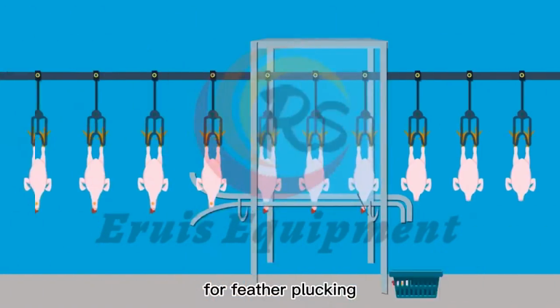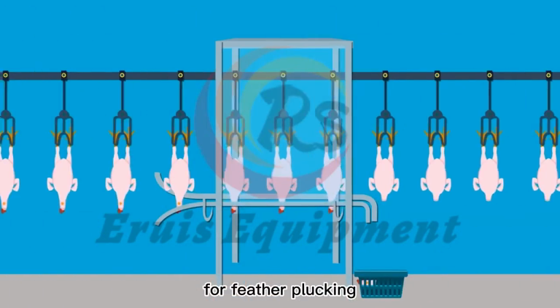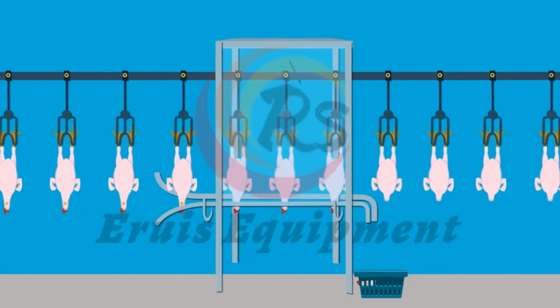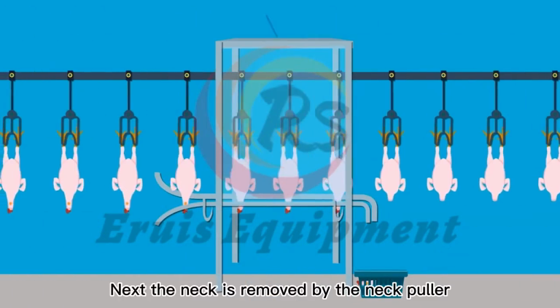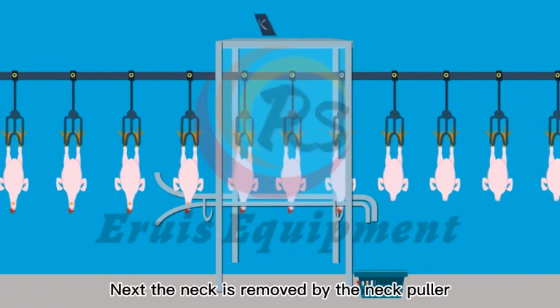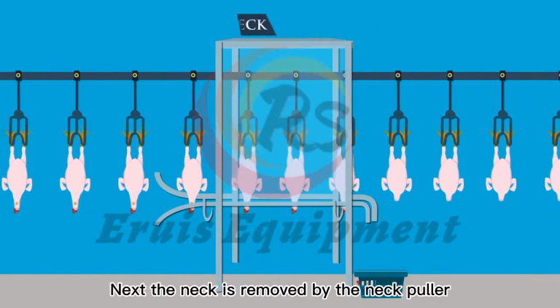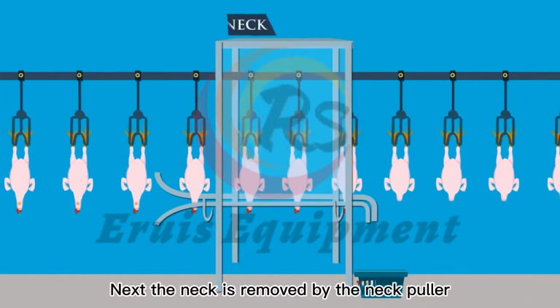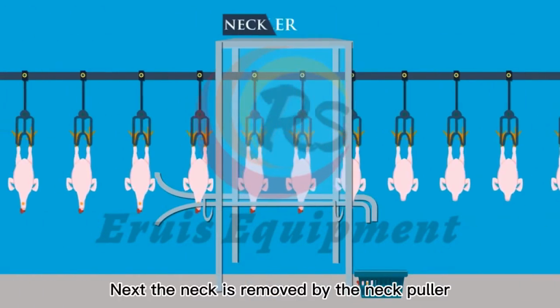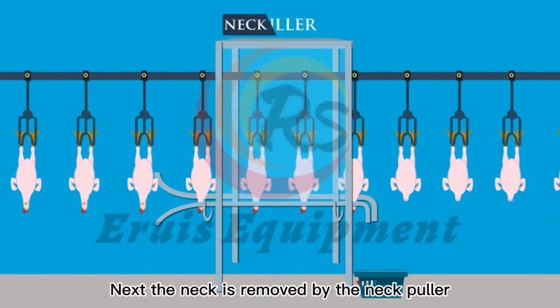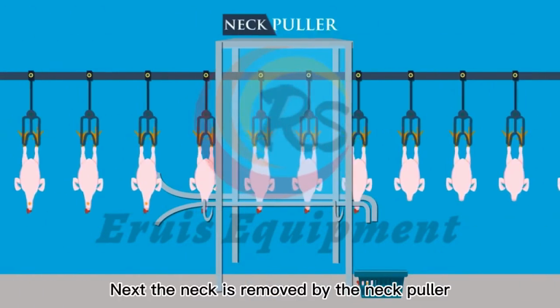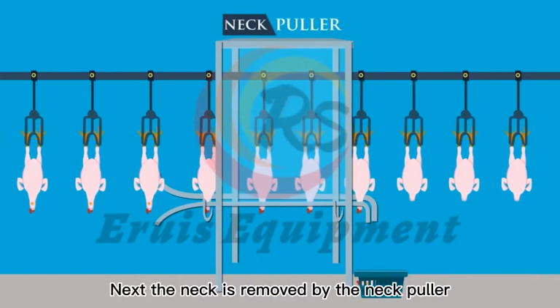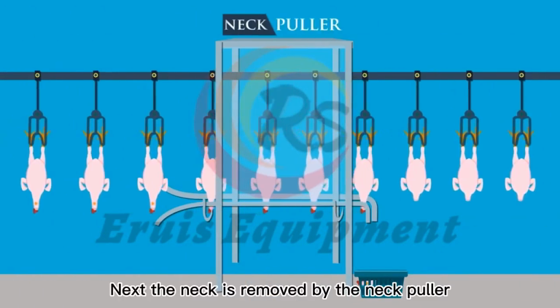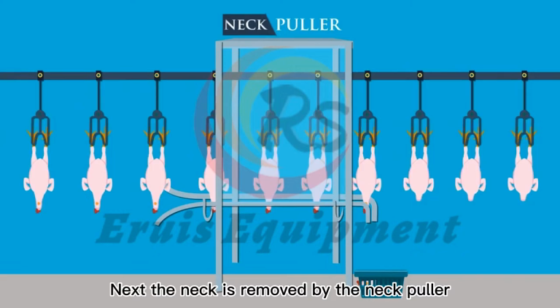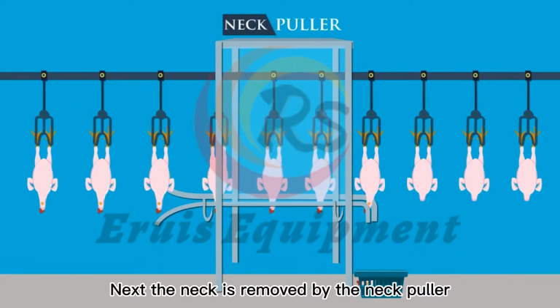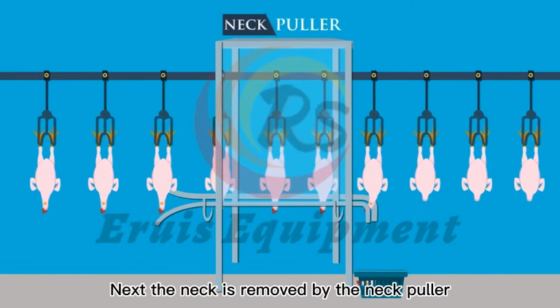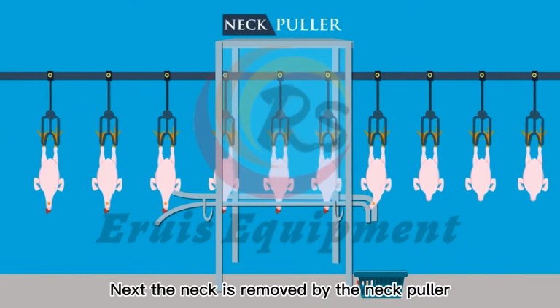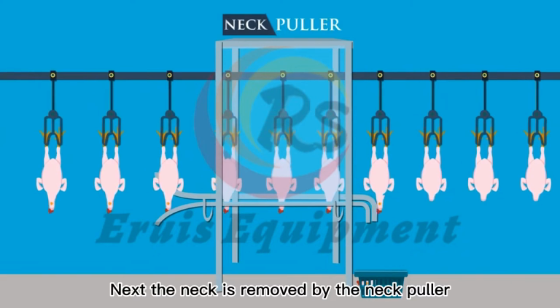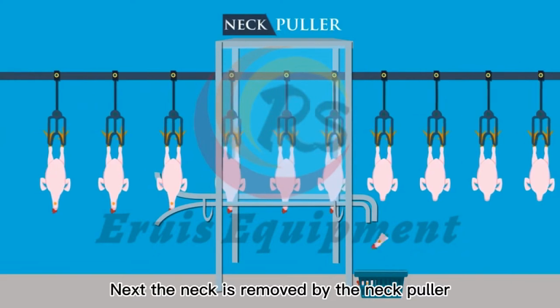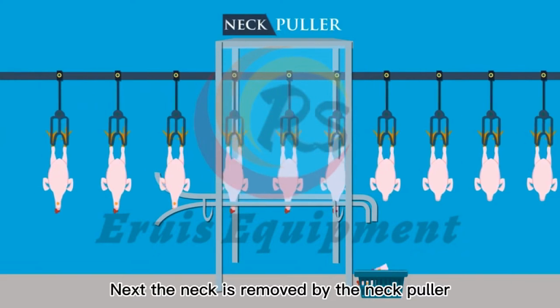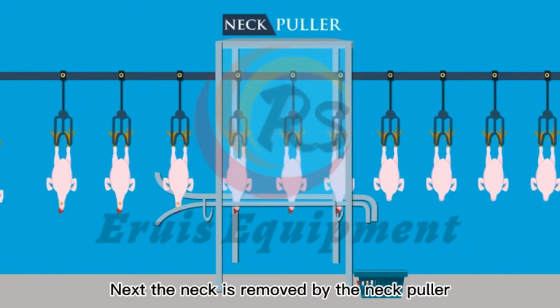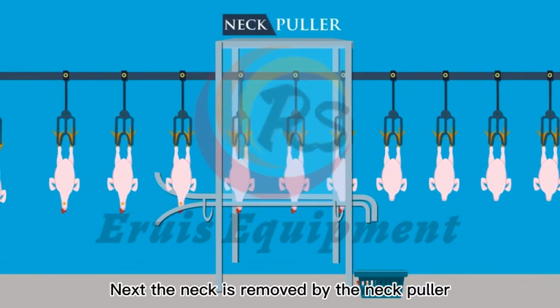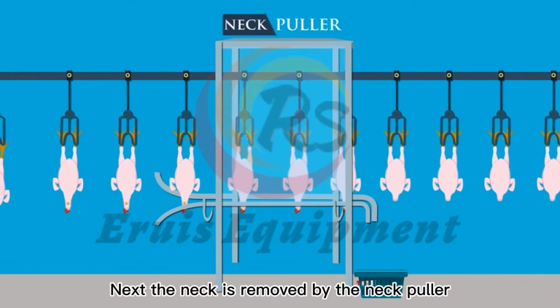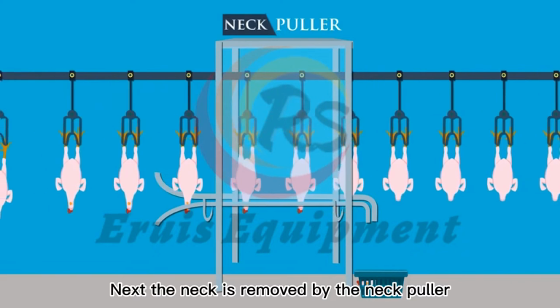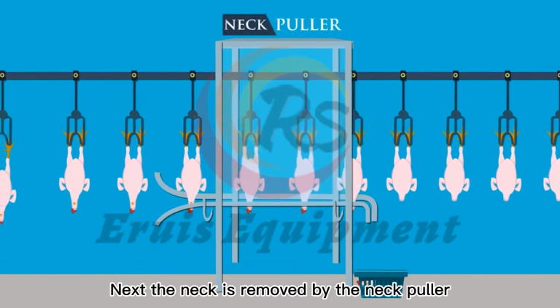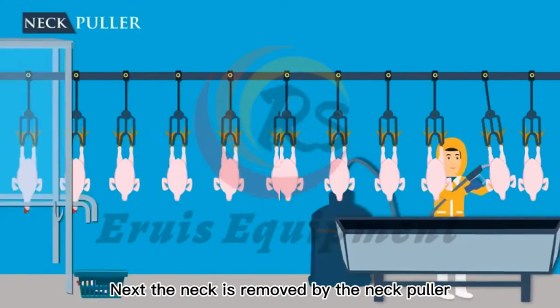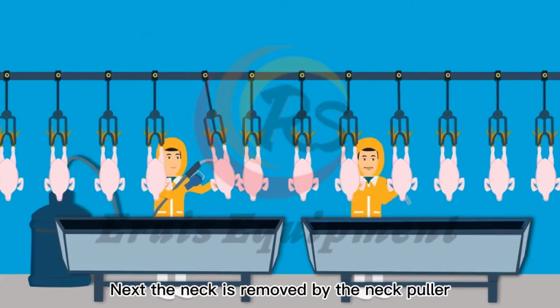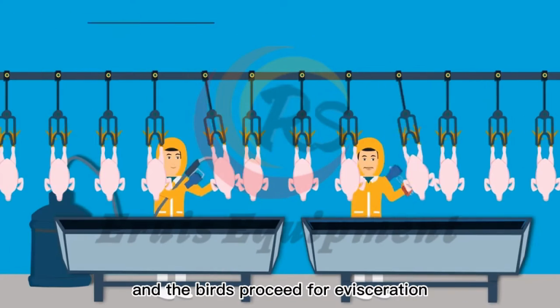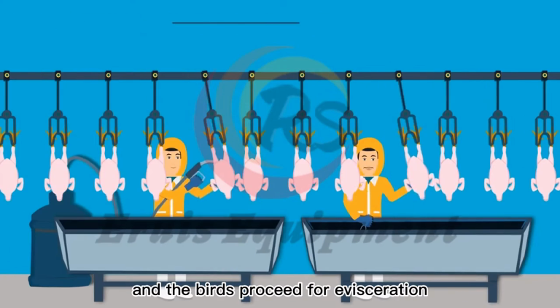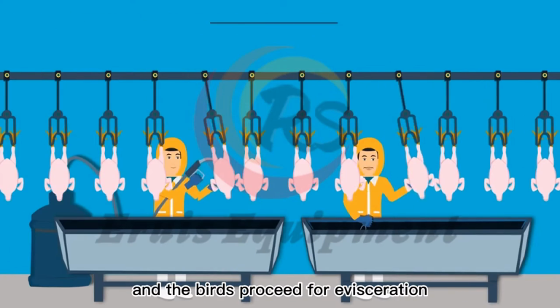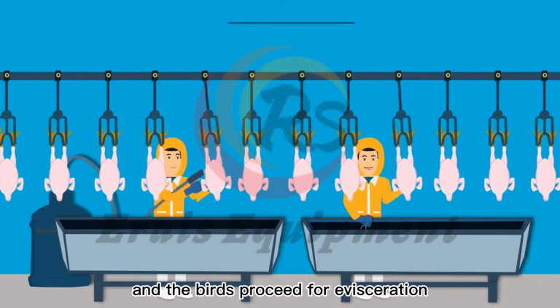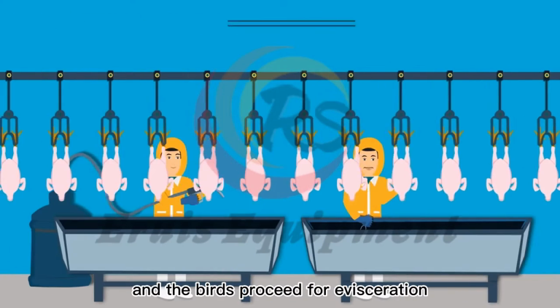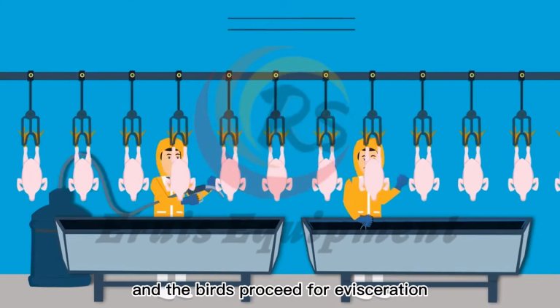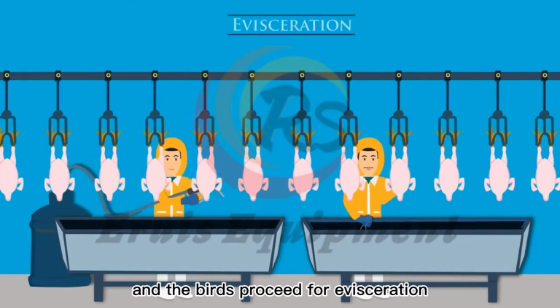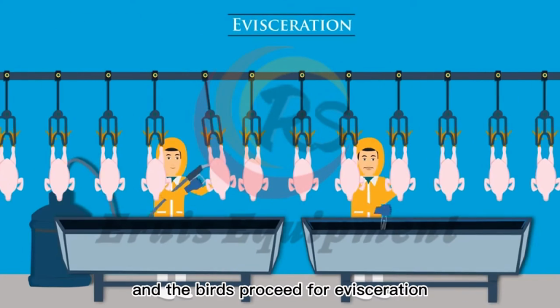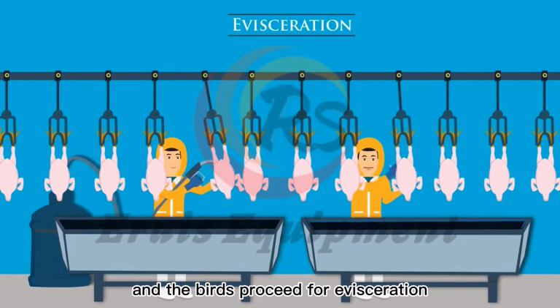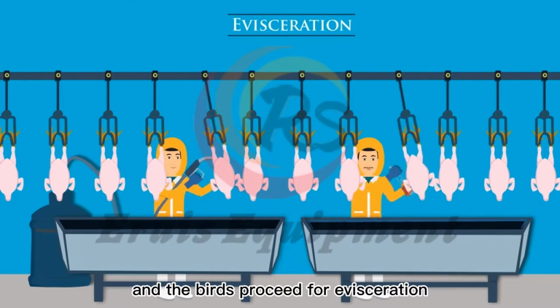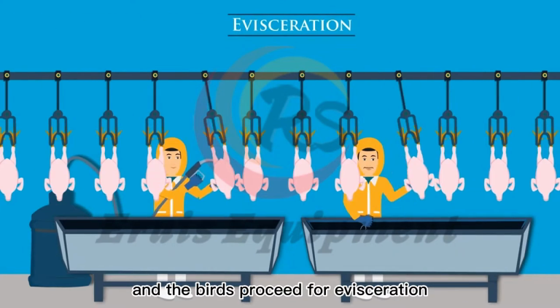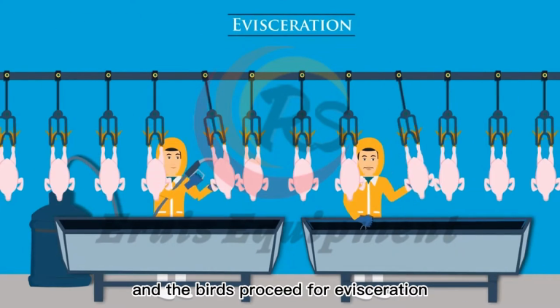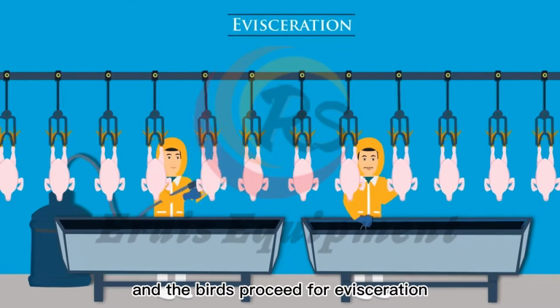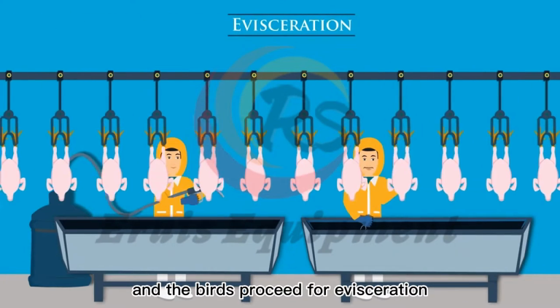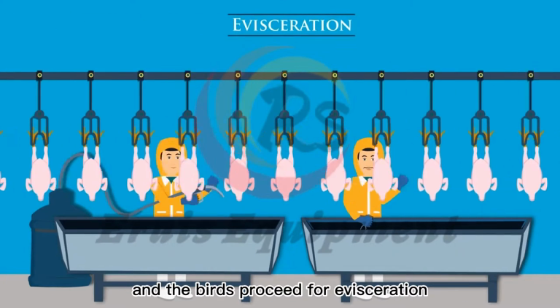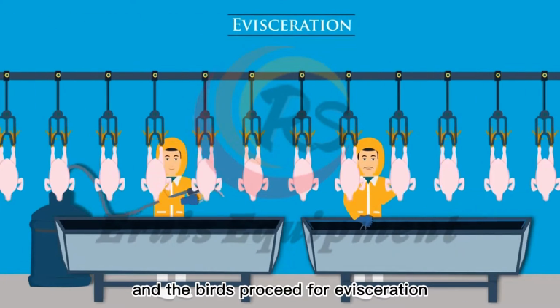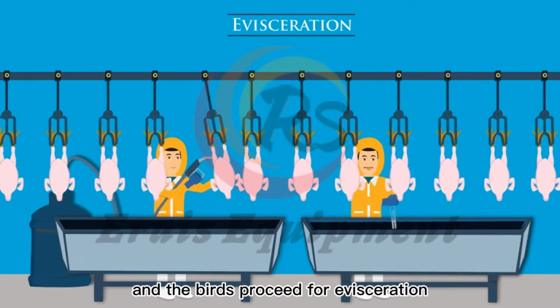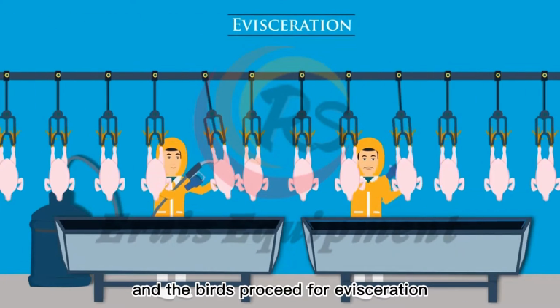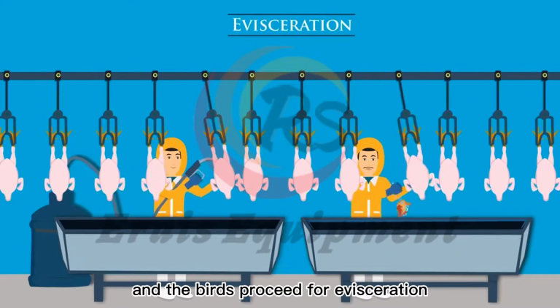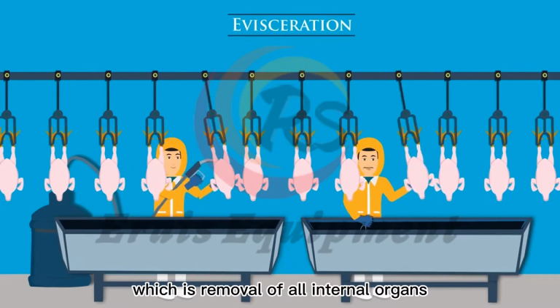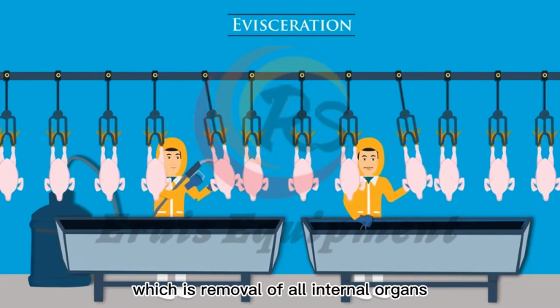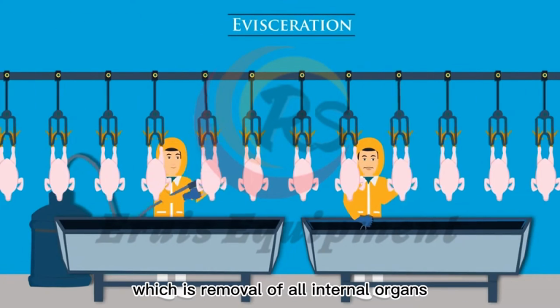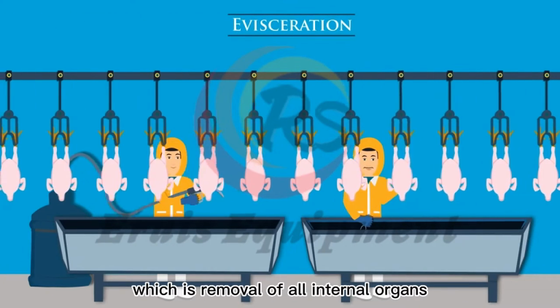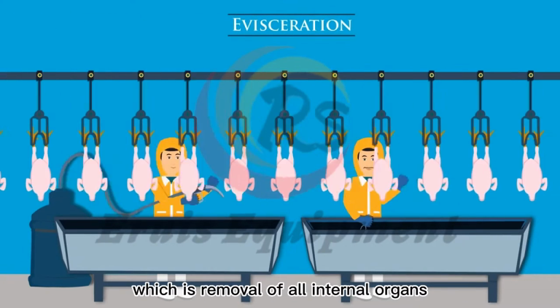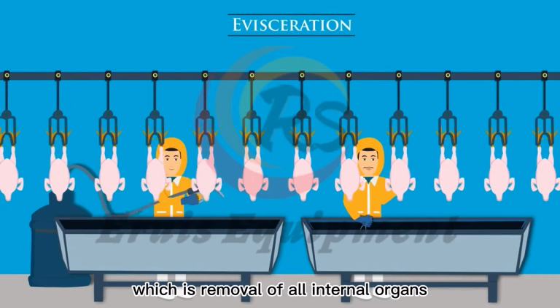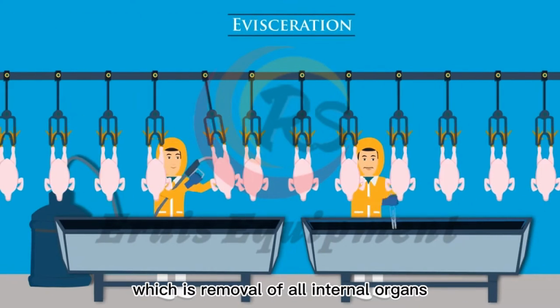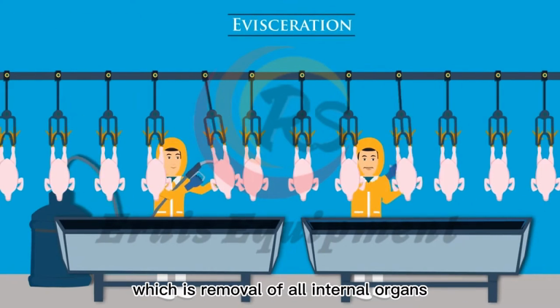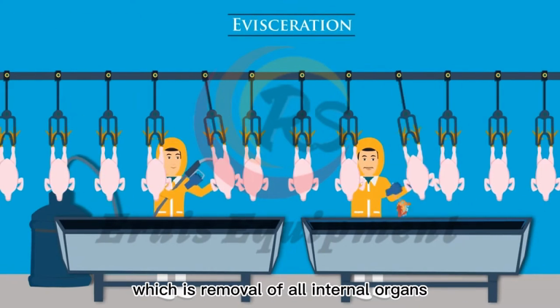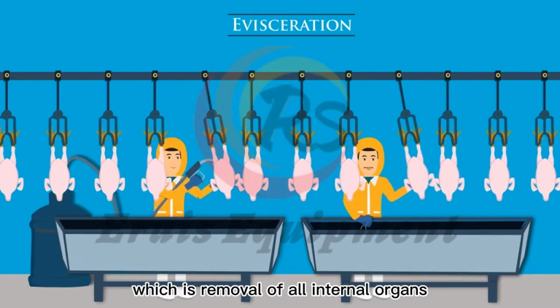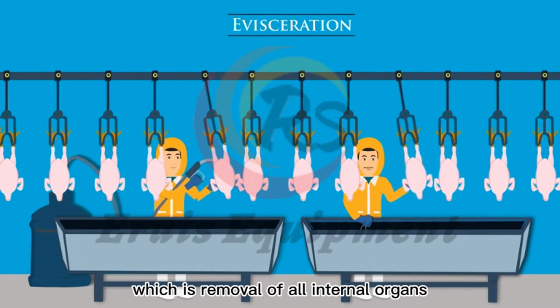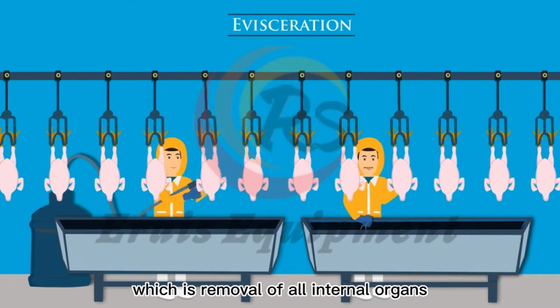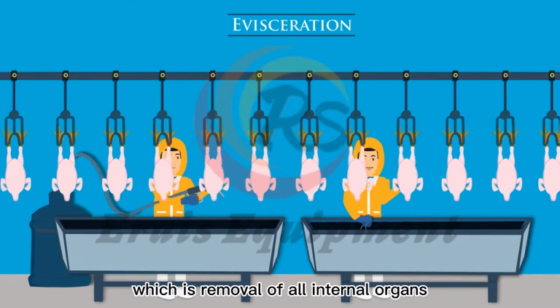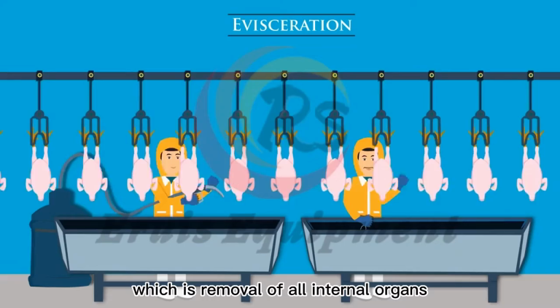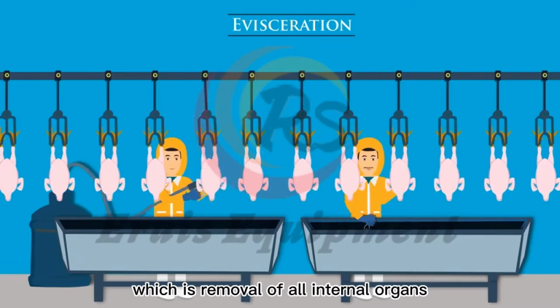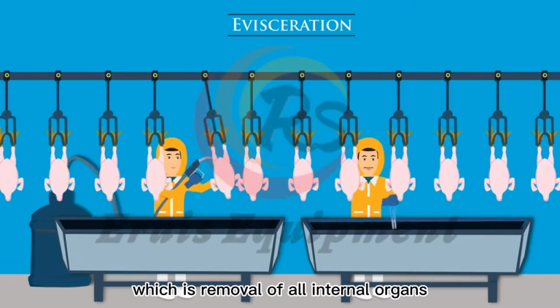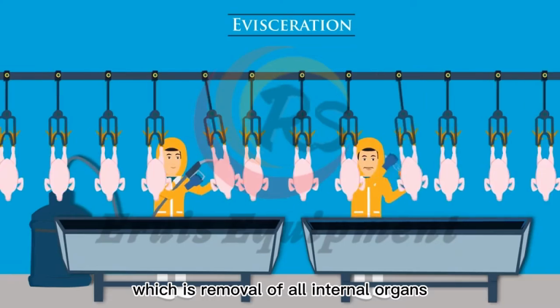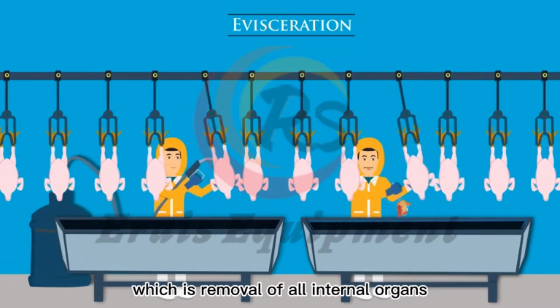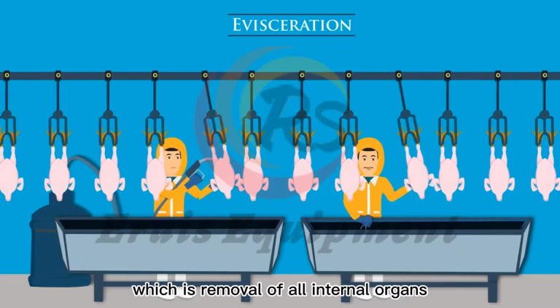Next, the neck is removed by the neck puller and the birds proceed for evisceration, which is the removal of all internal organs.